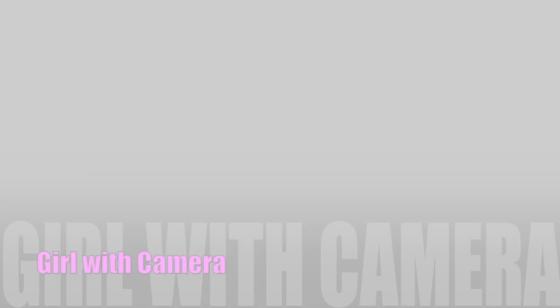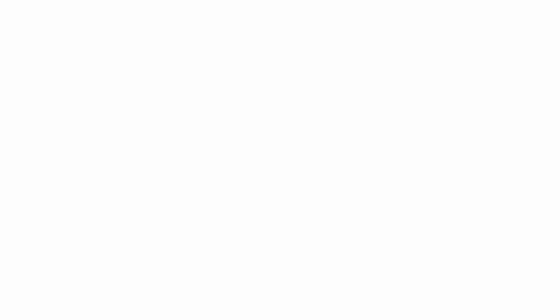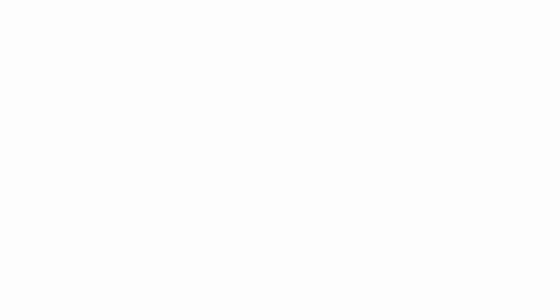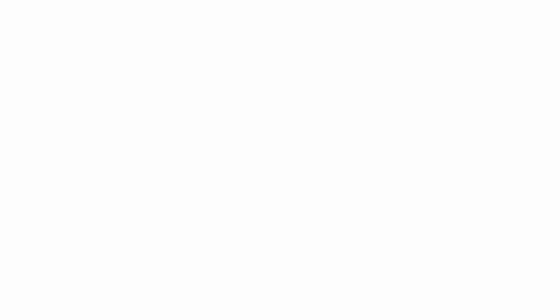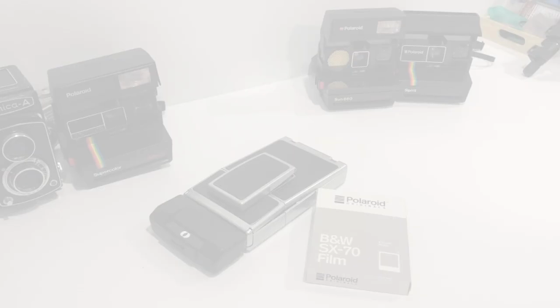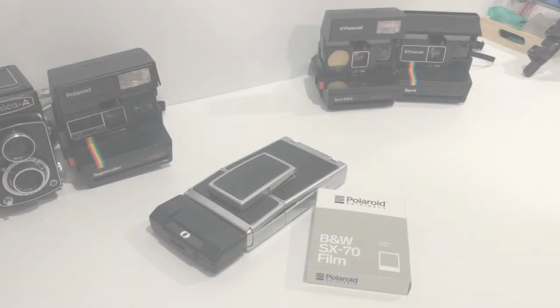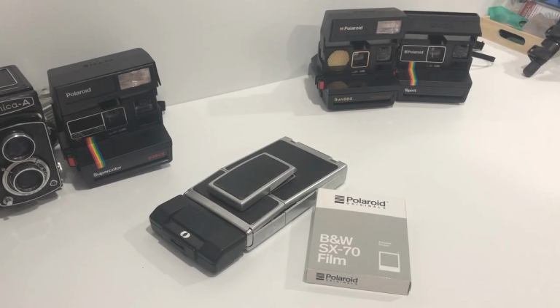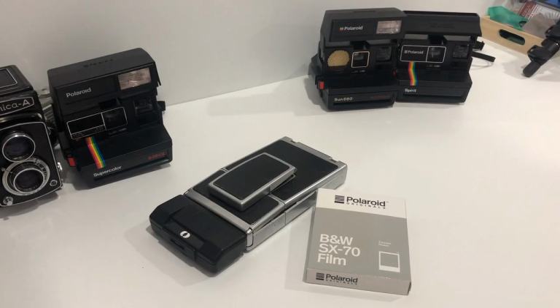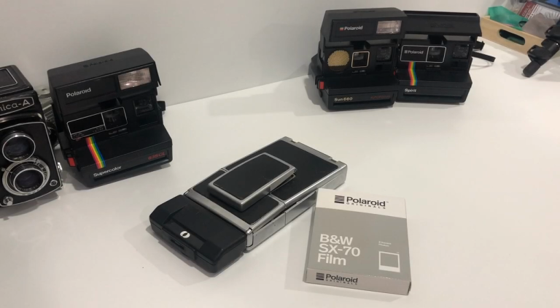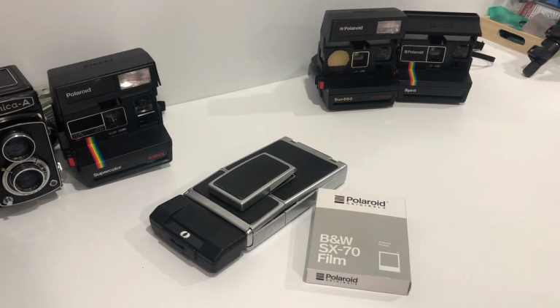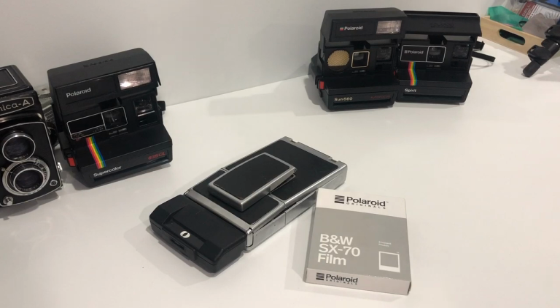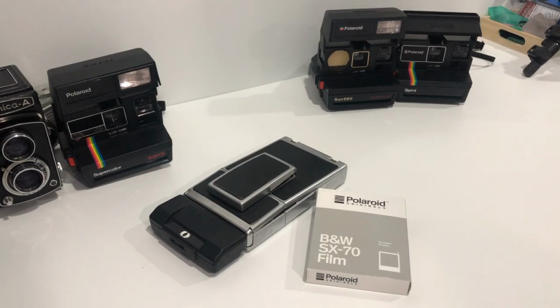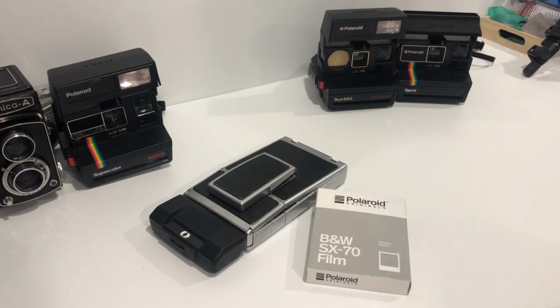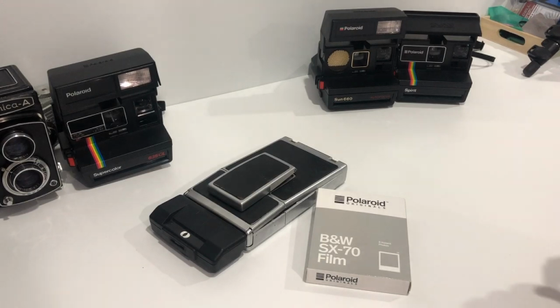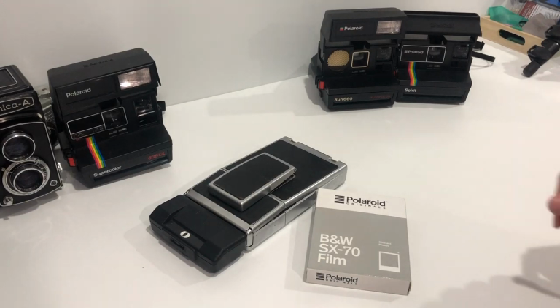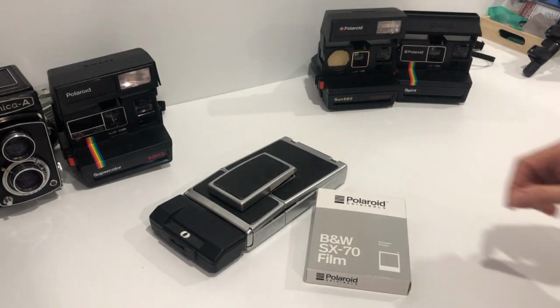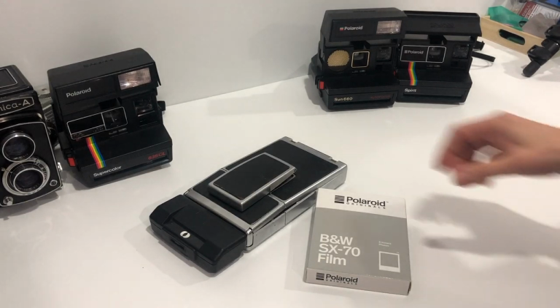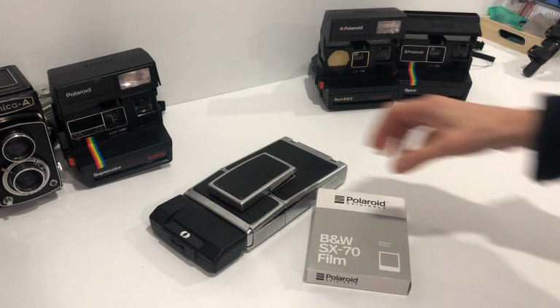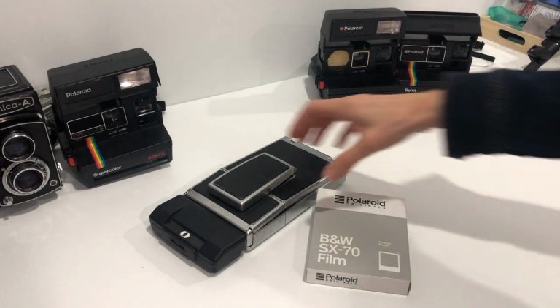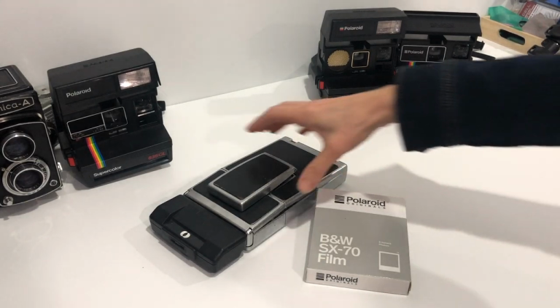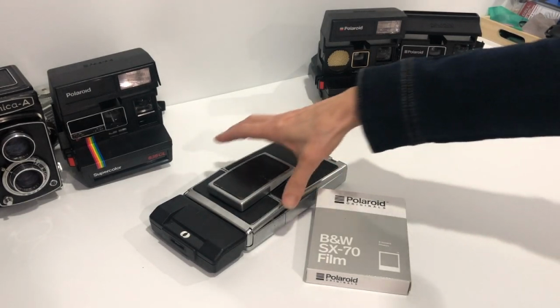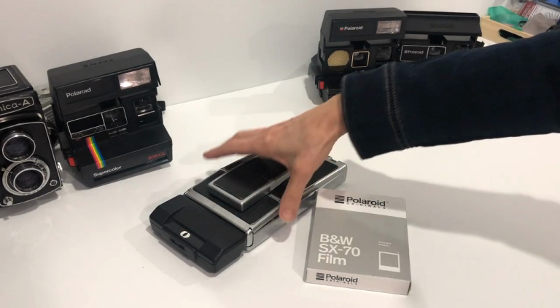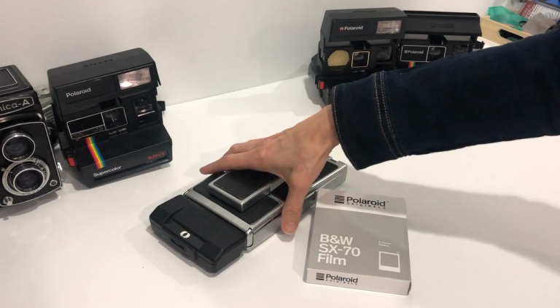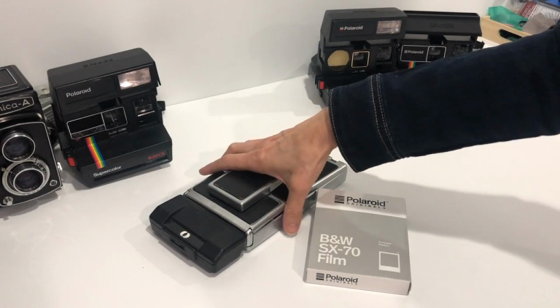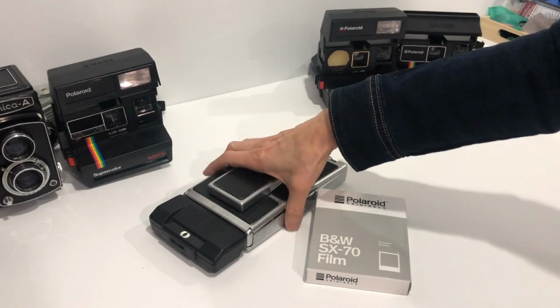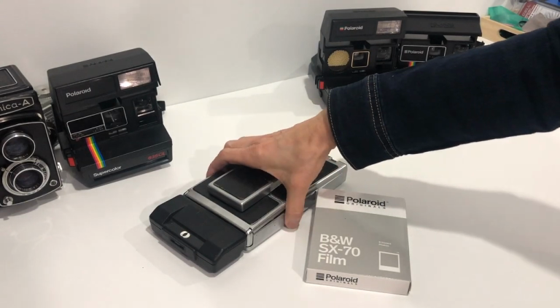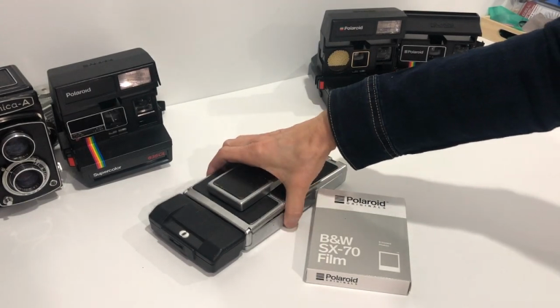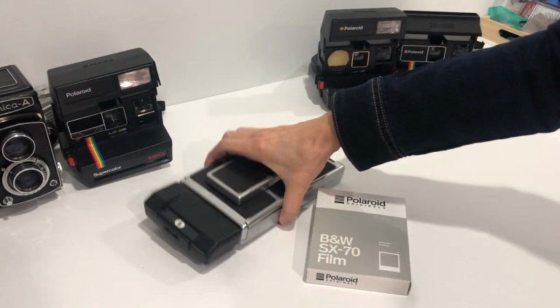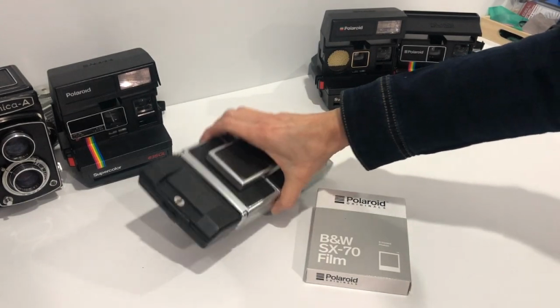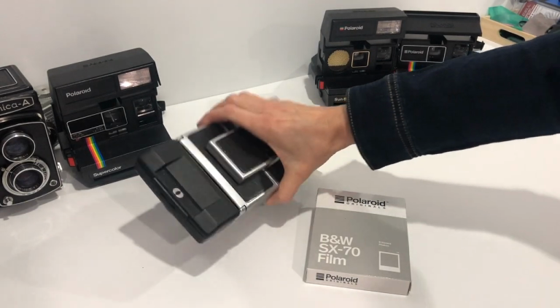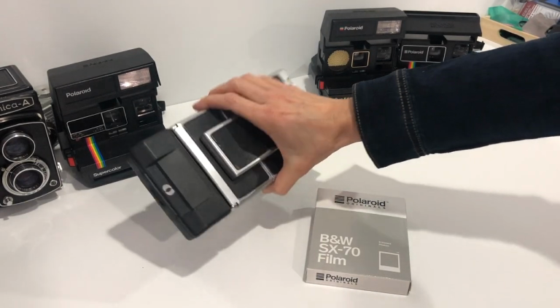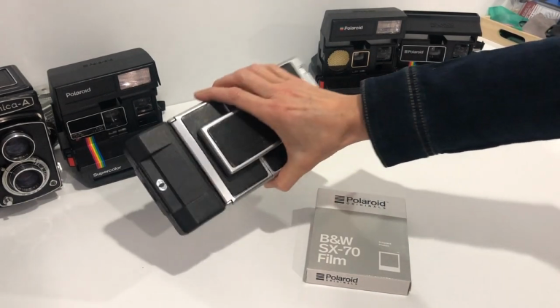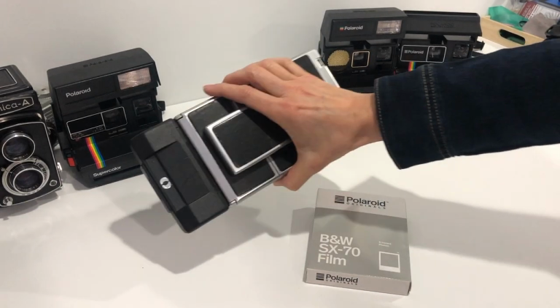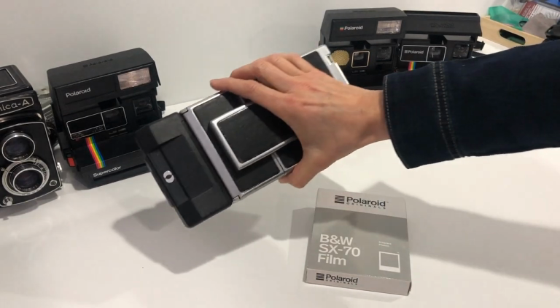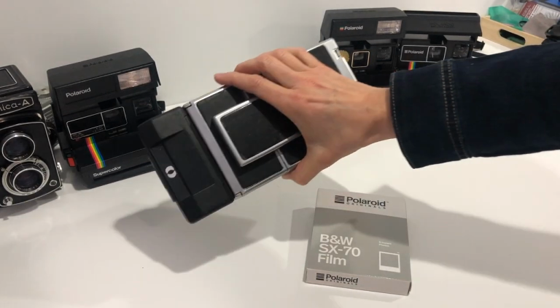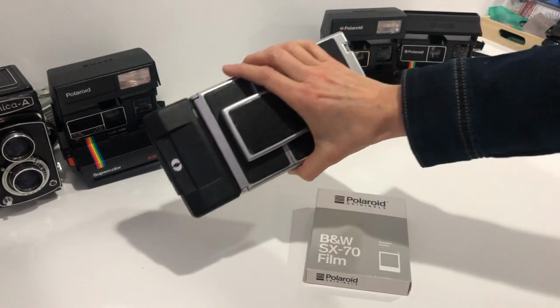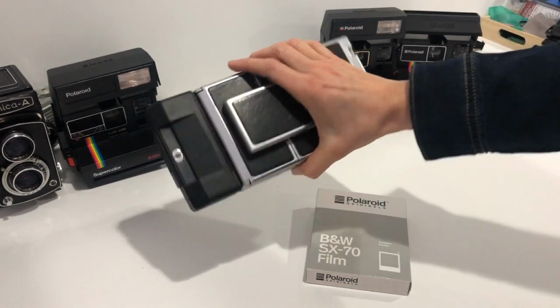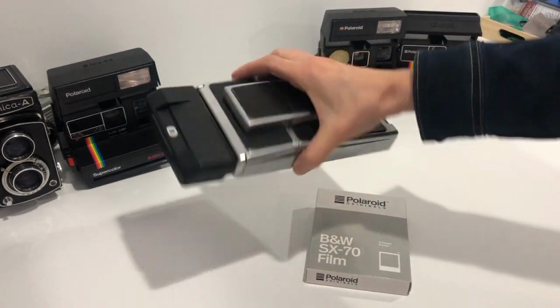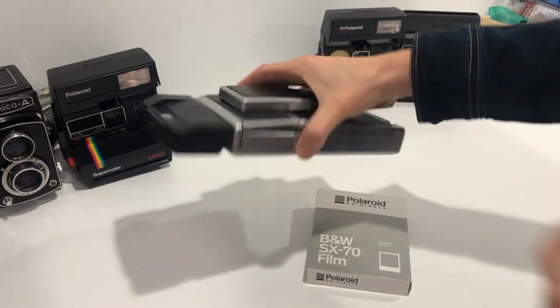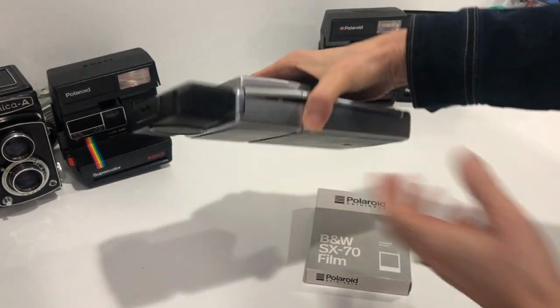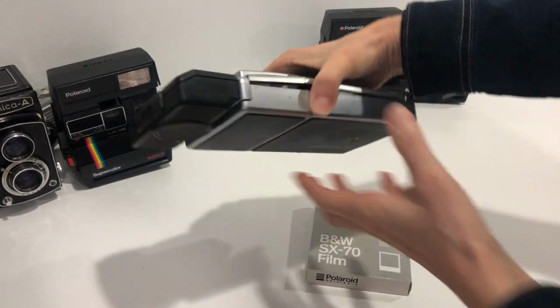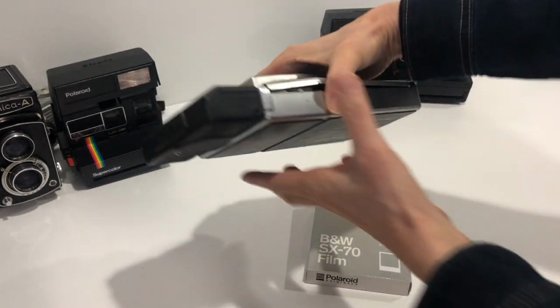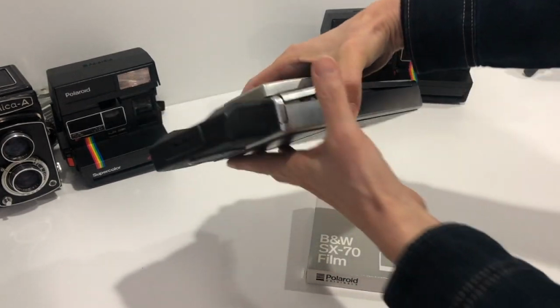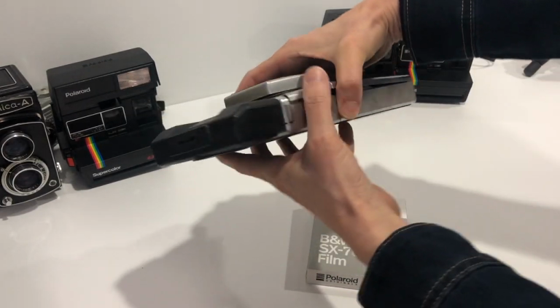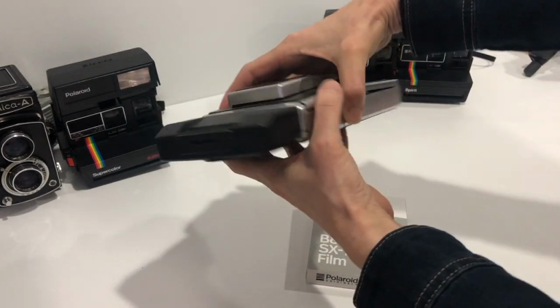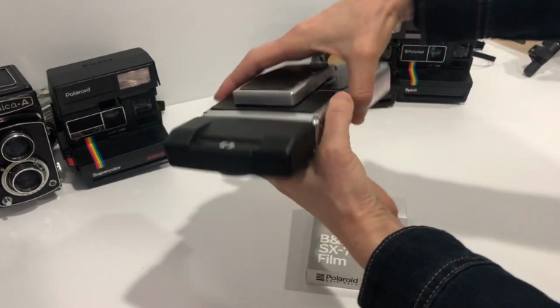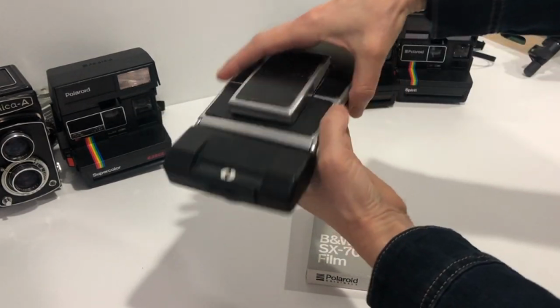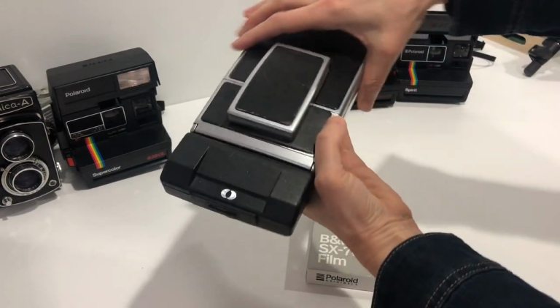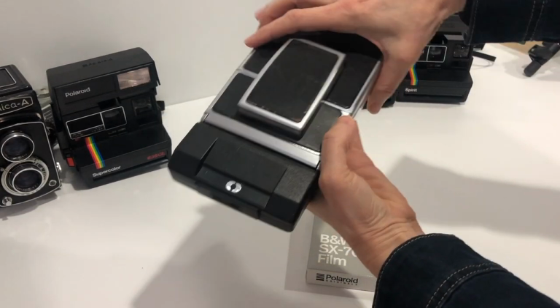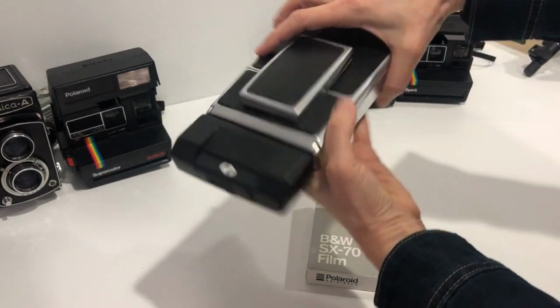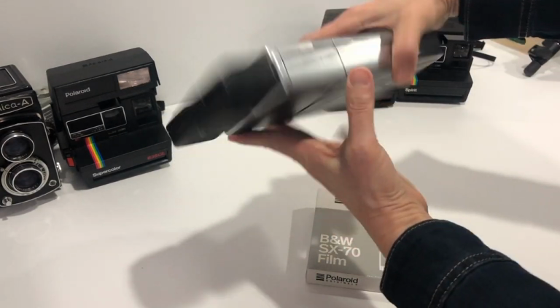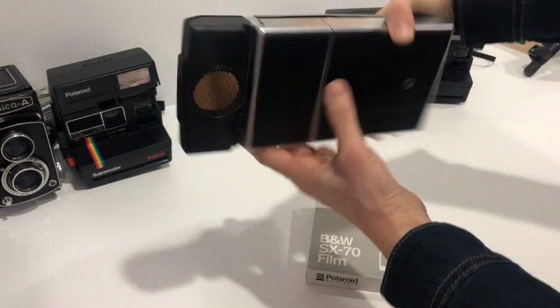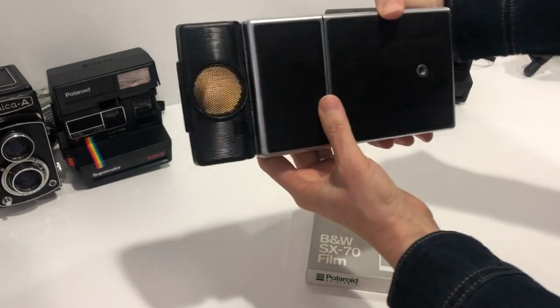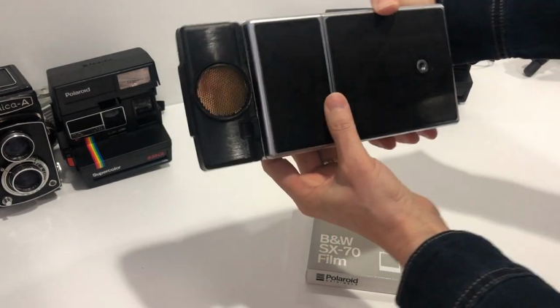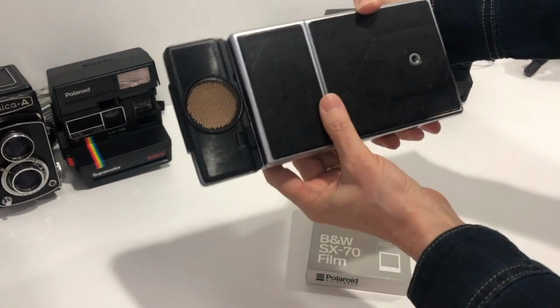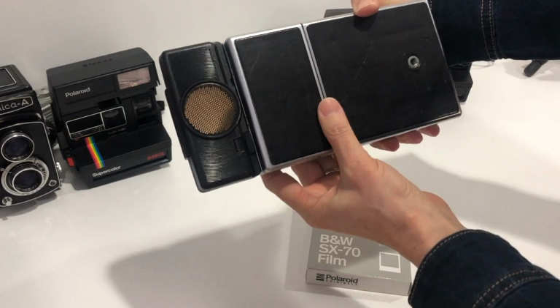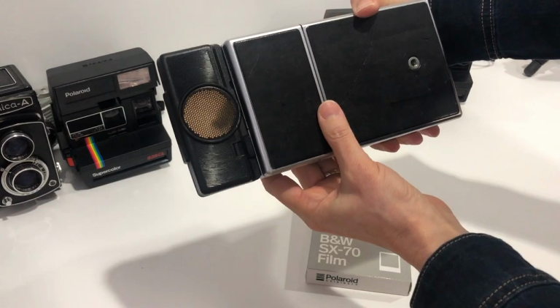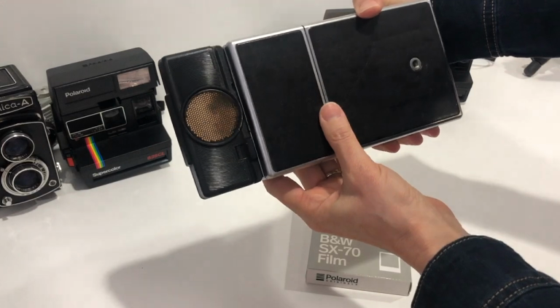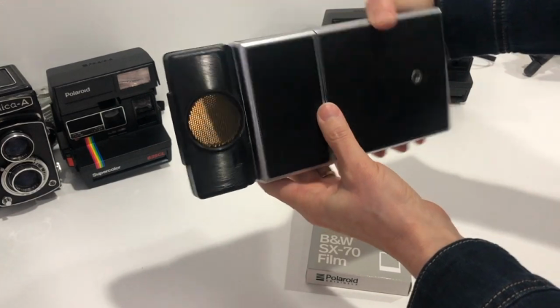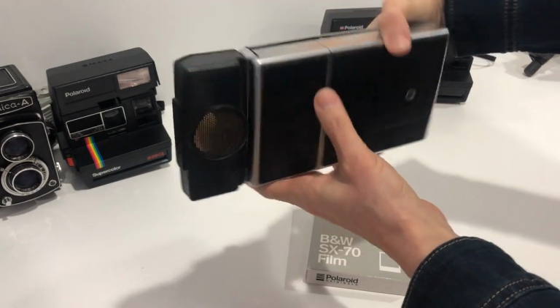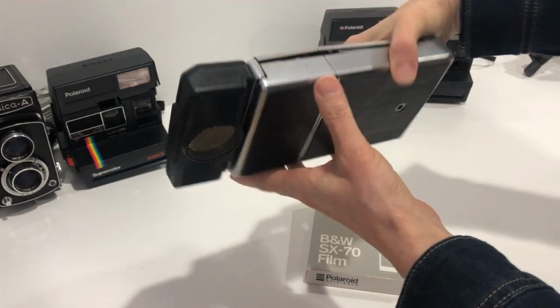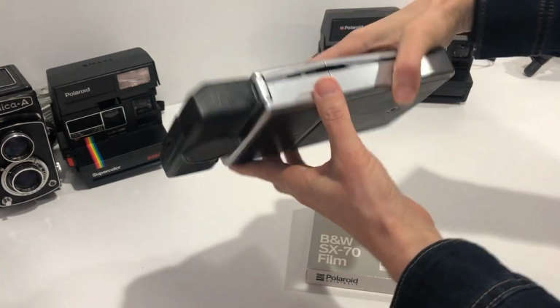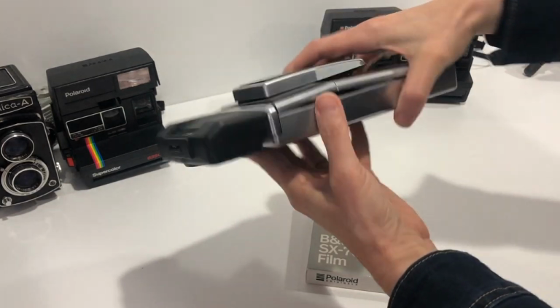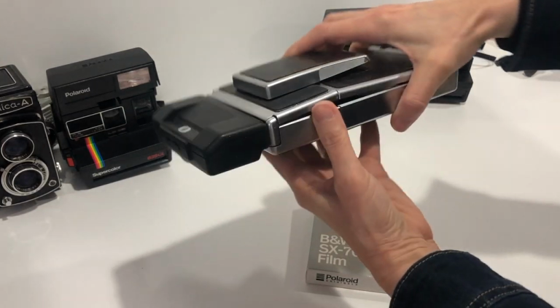Today we're going to use the SX-70 Land Camera and load film. This is the sonar version.